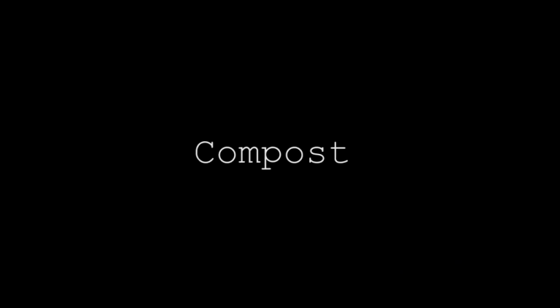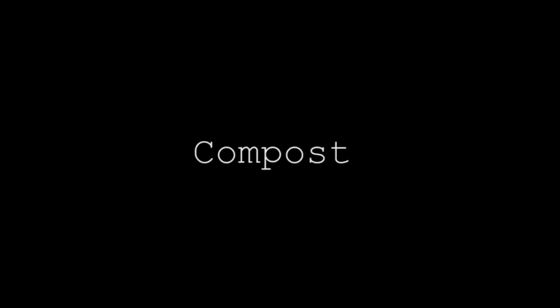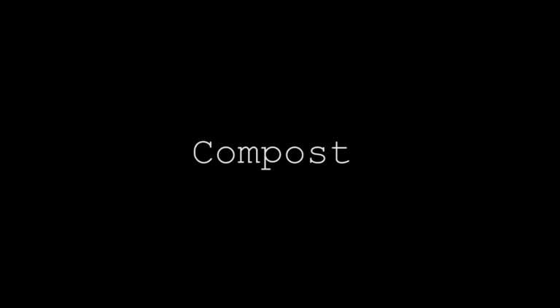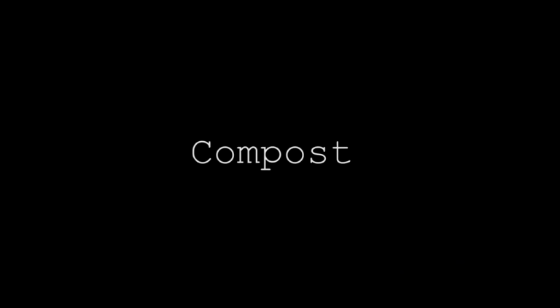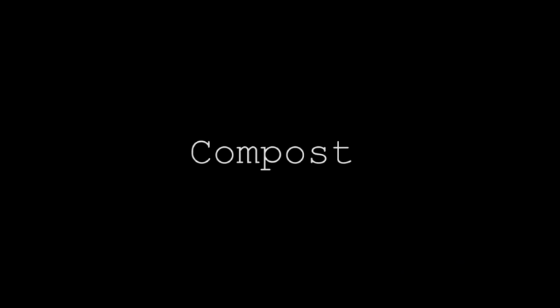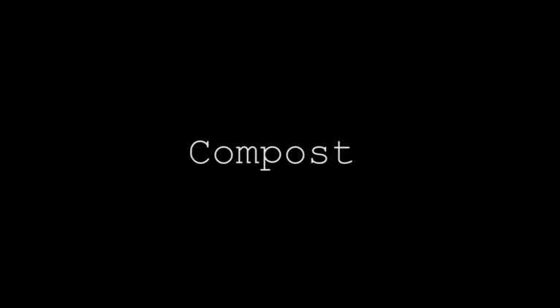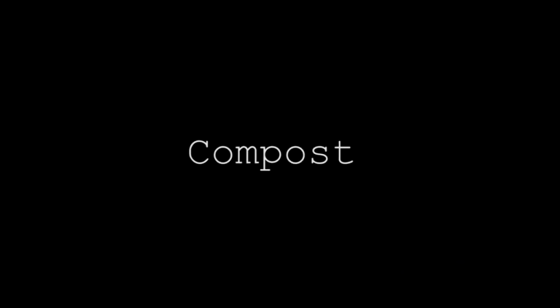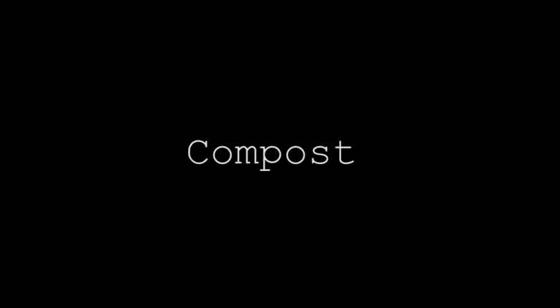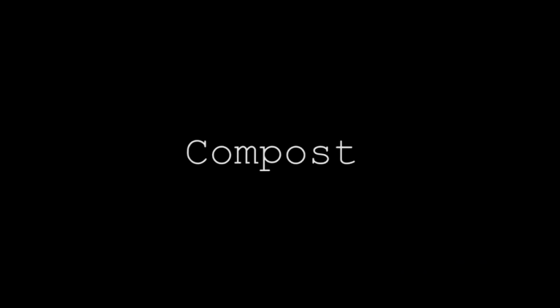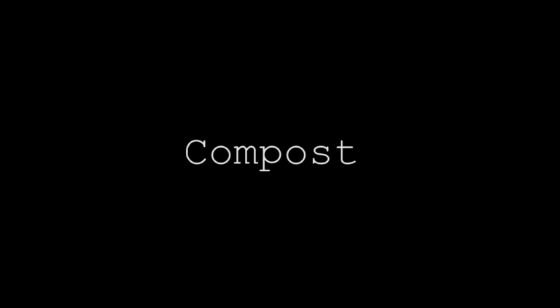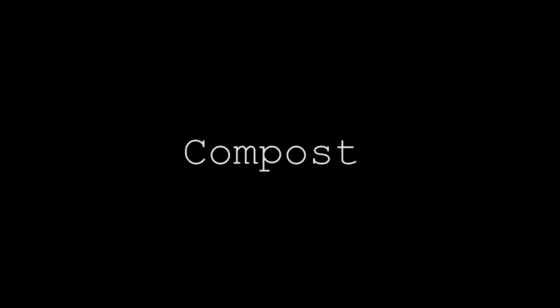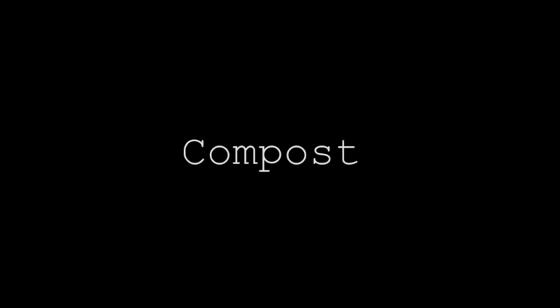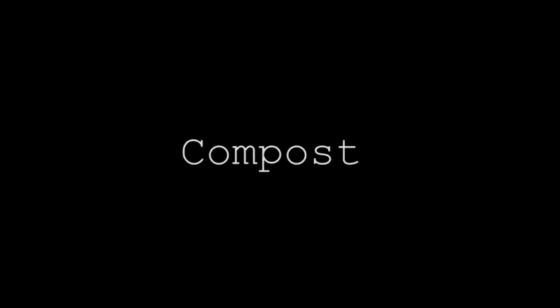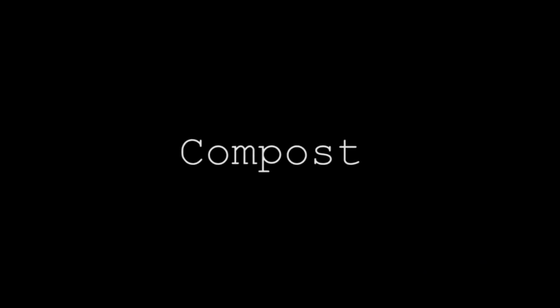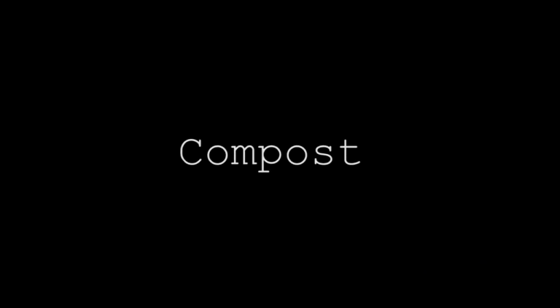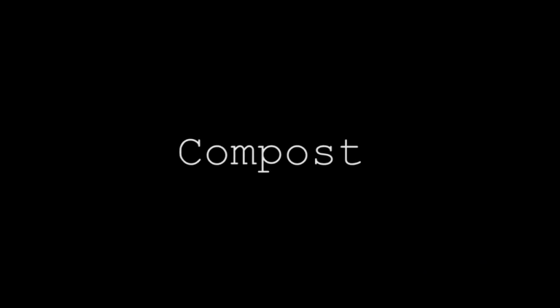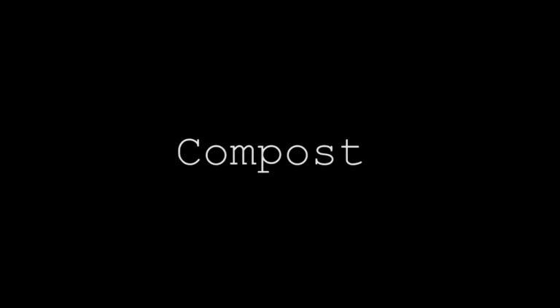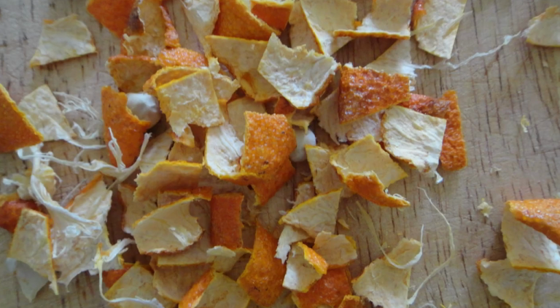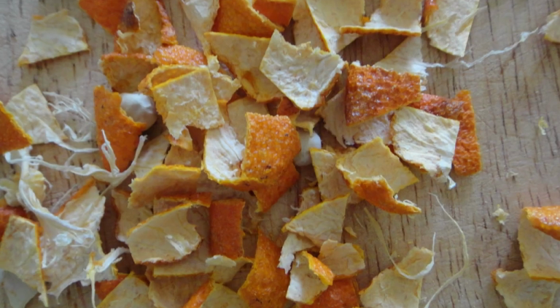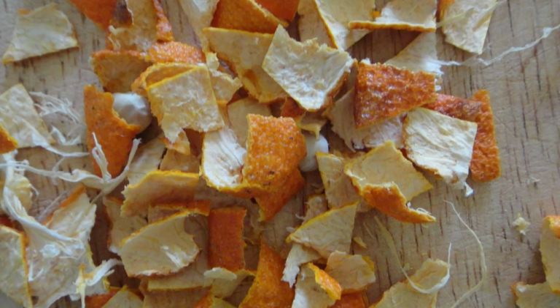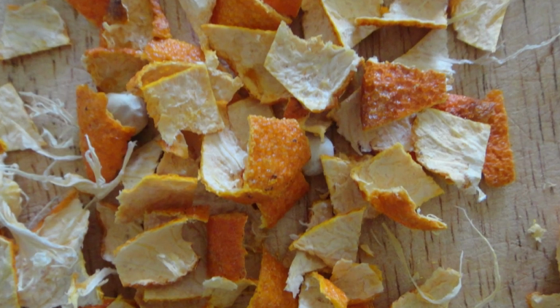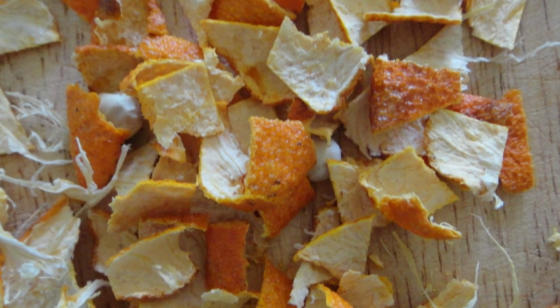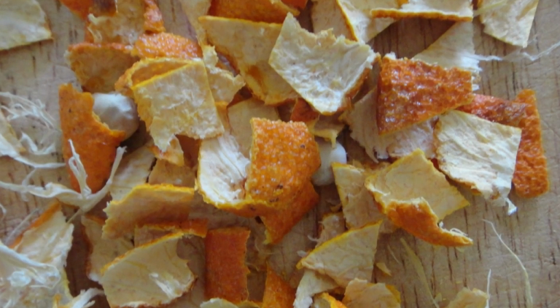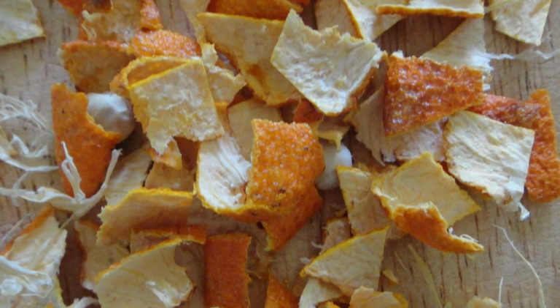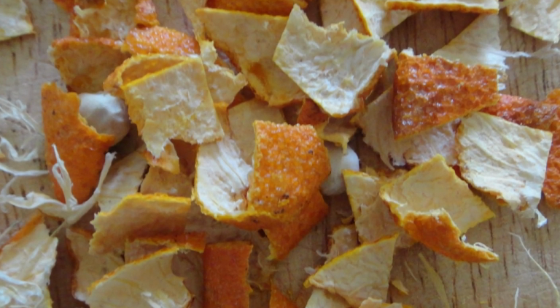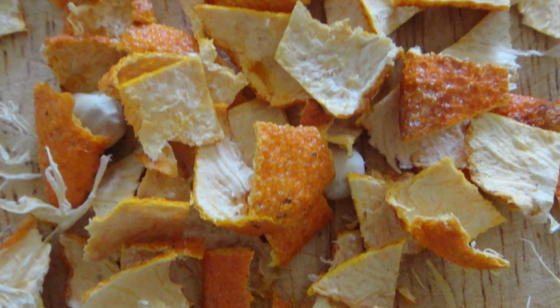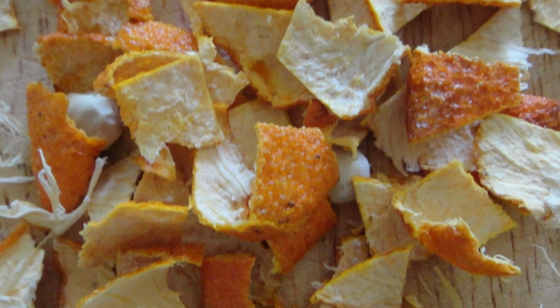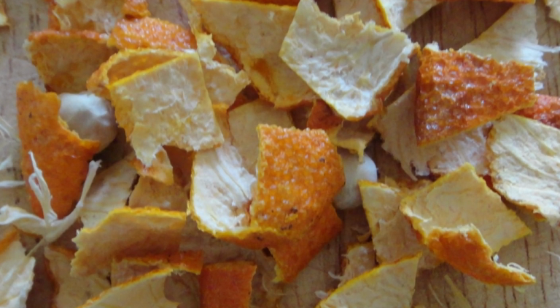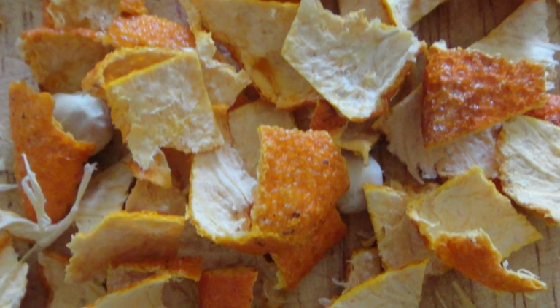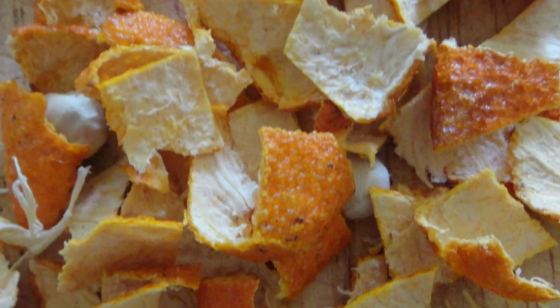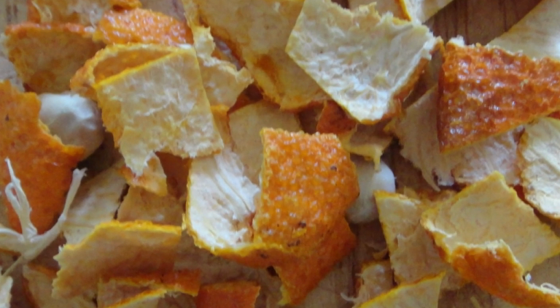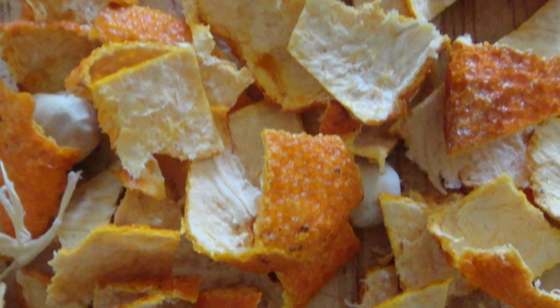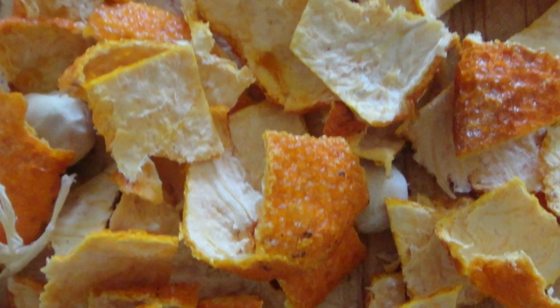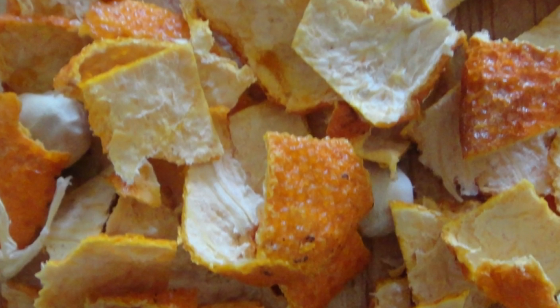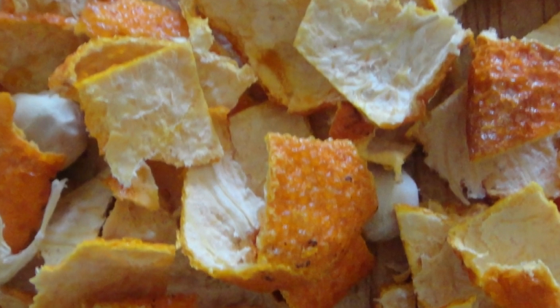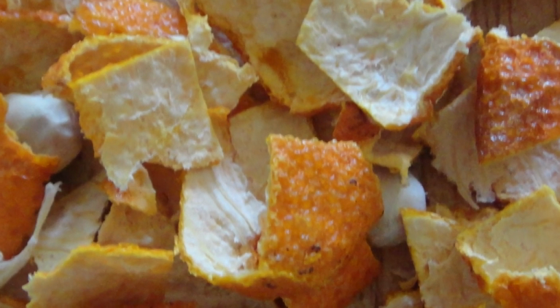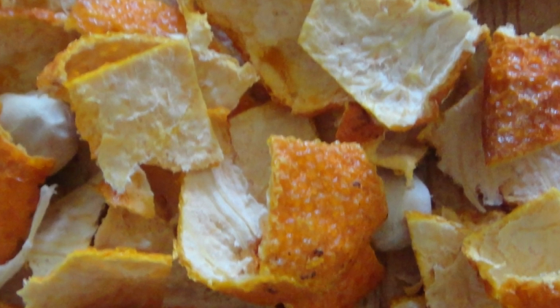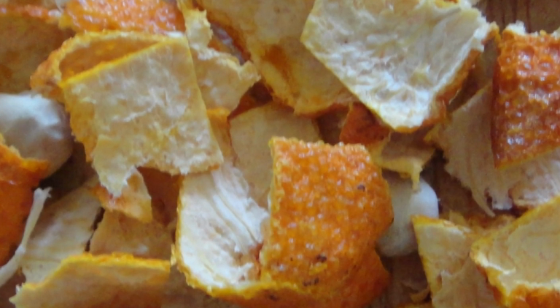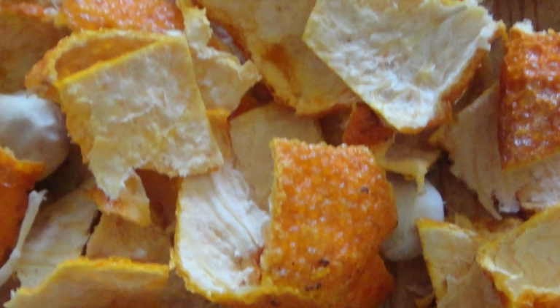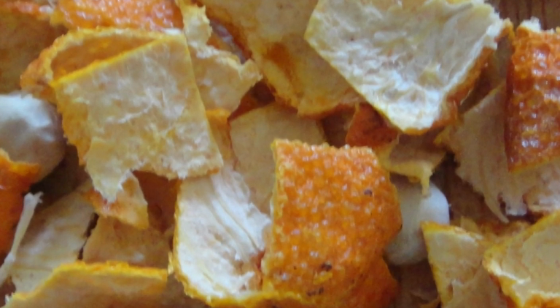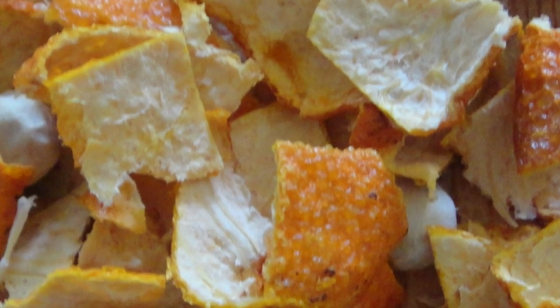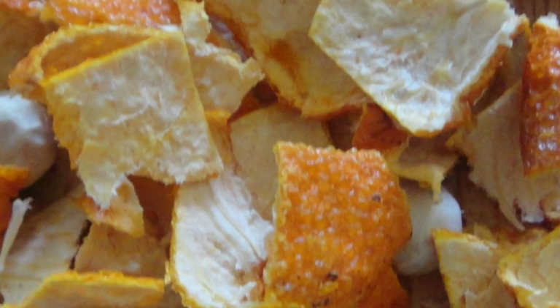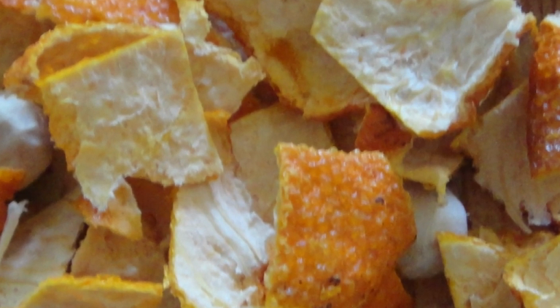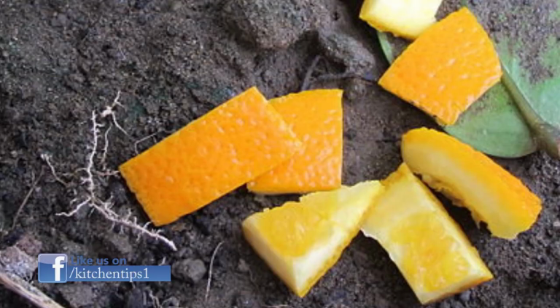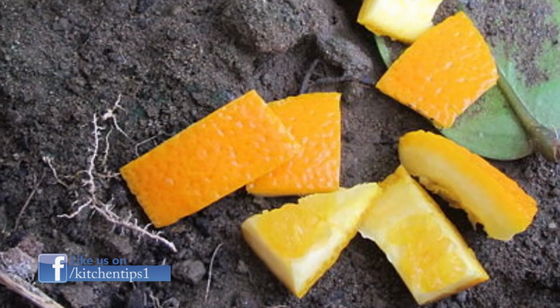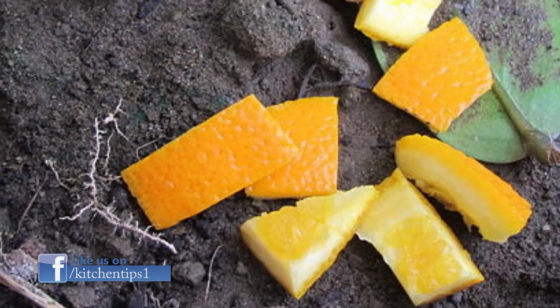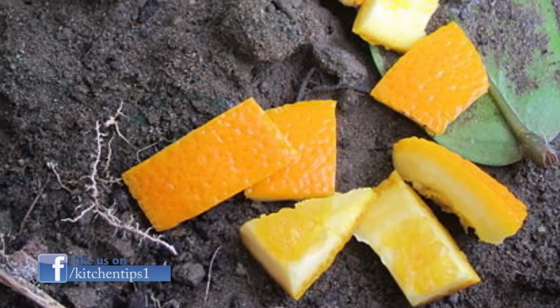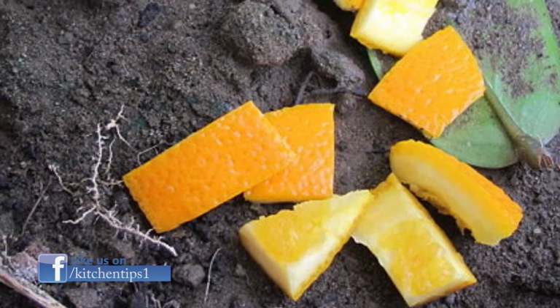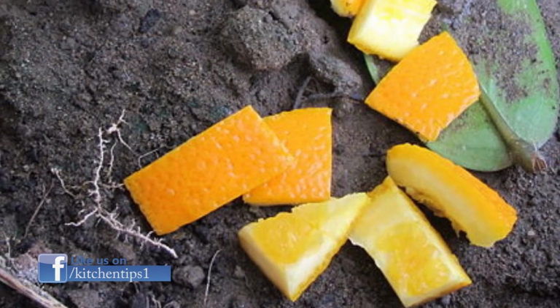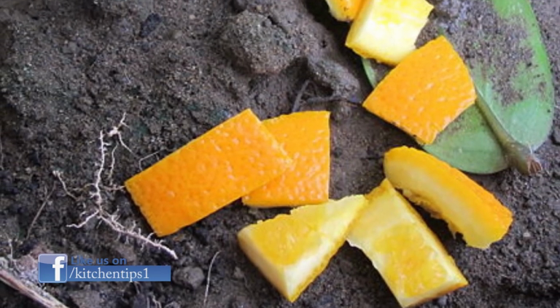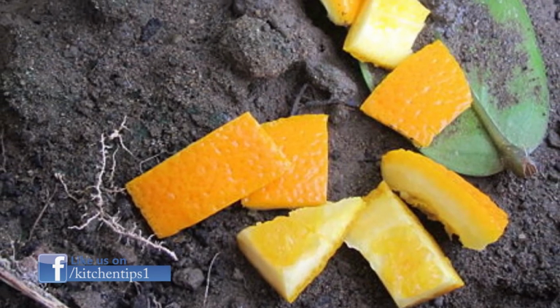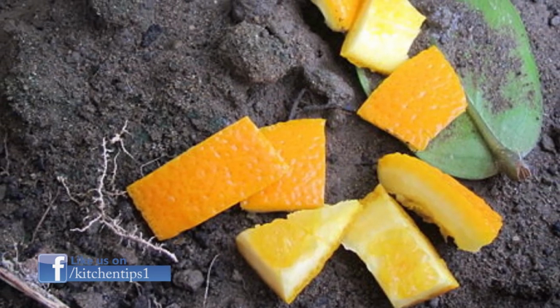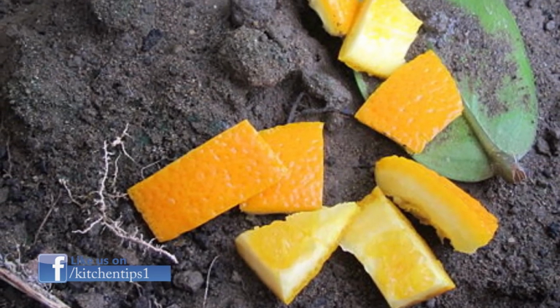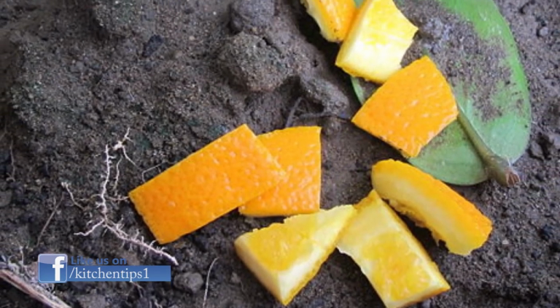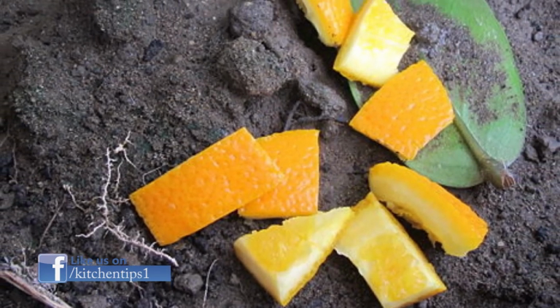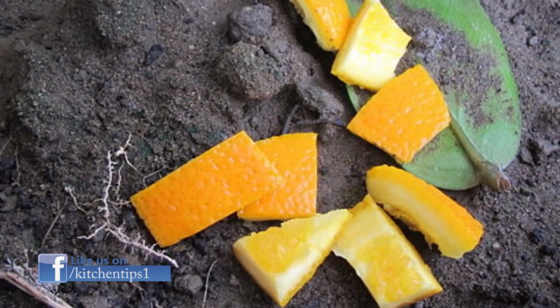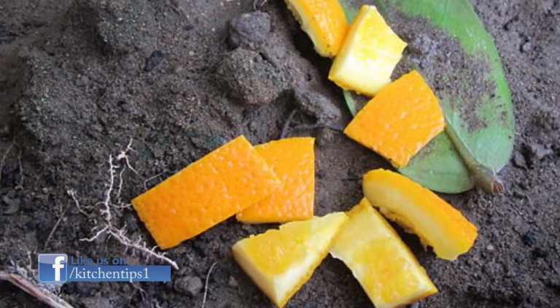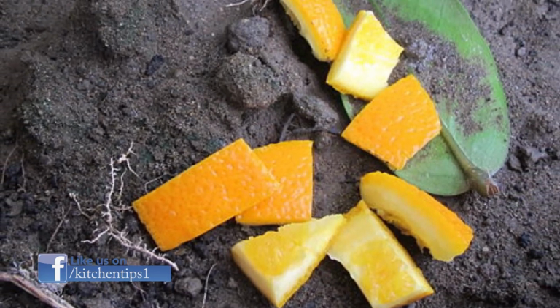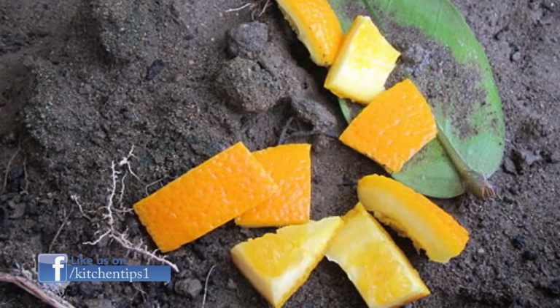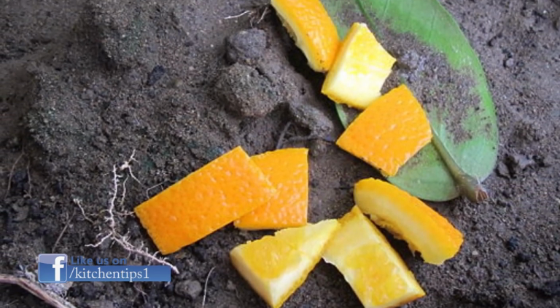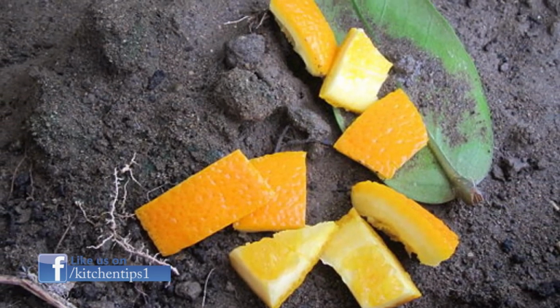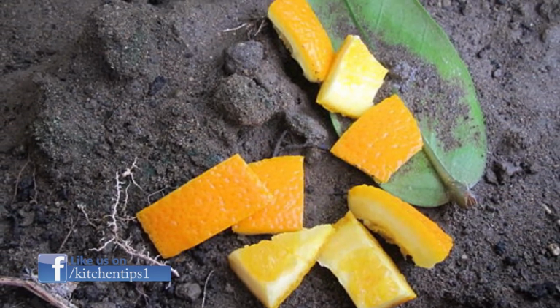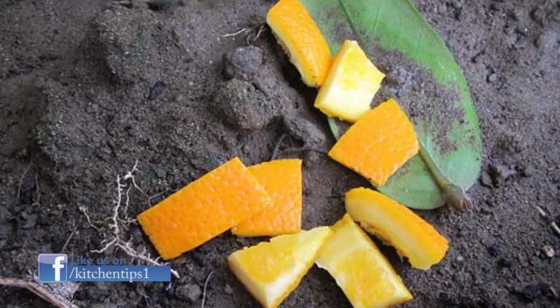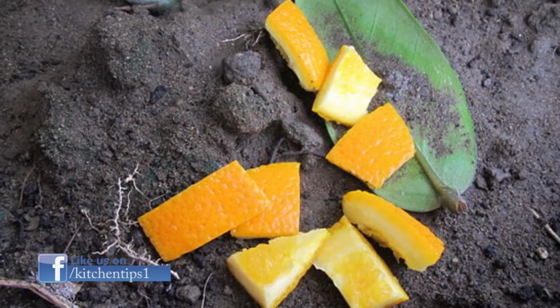And finally, compost. If you don't want to use the peels in any of these super cool ways, you can always compost the orange peels.